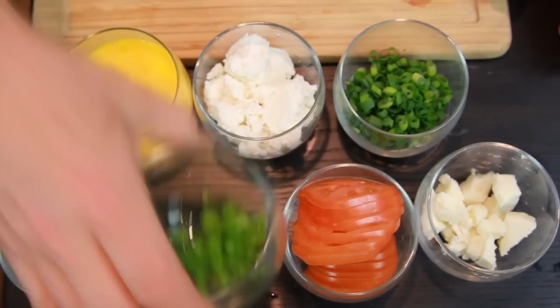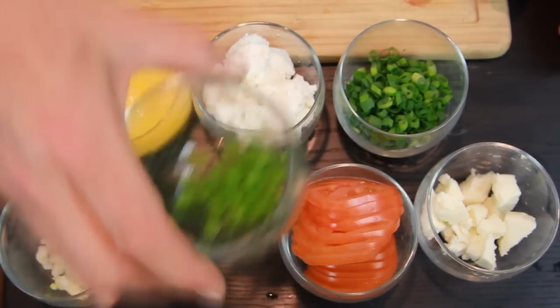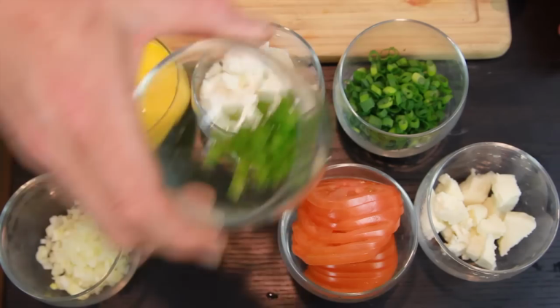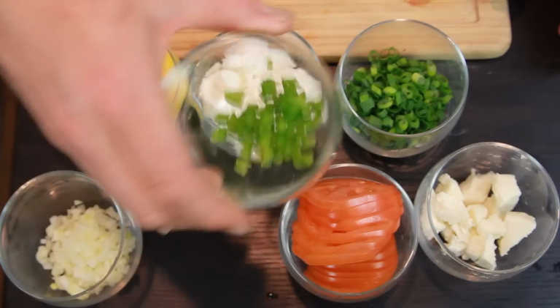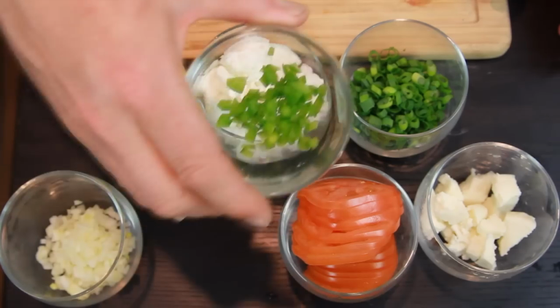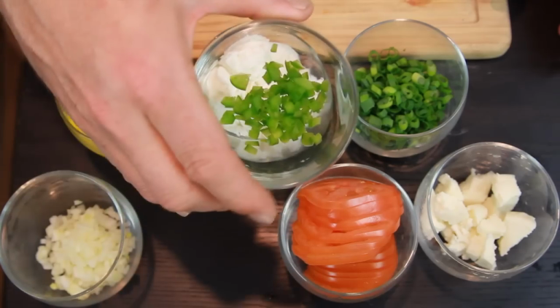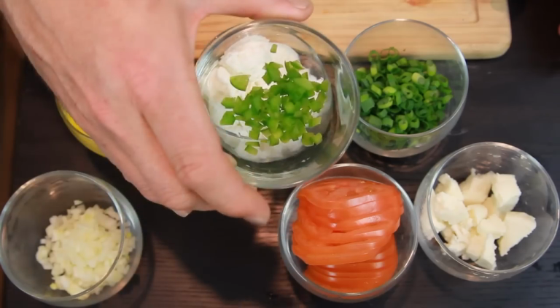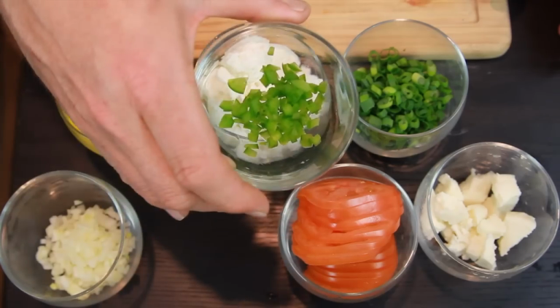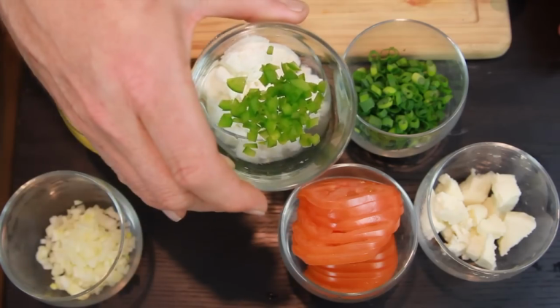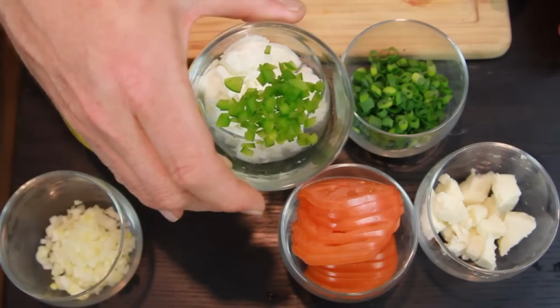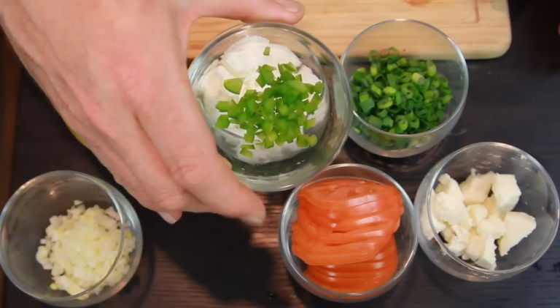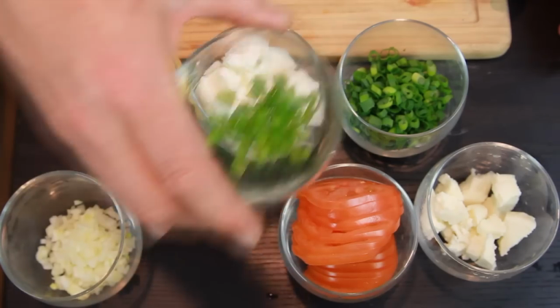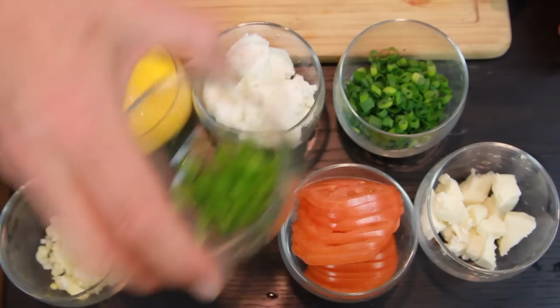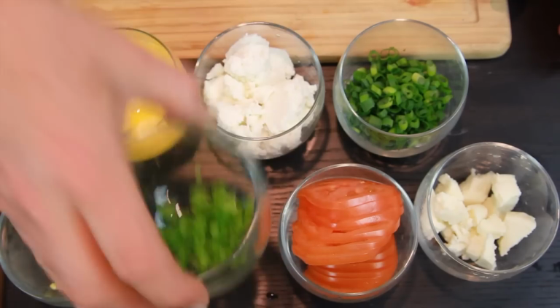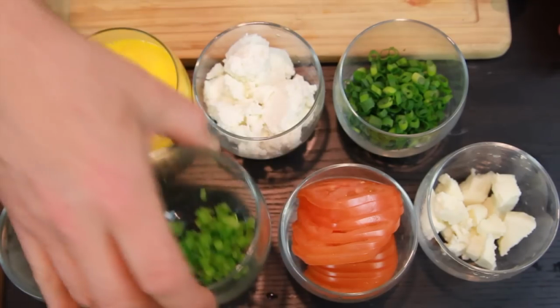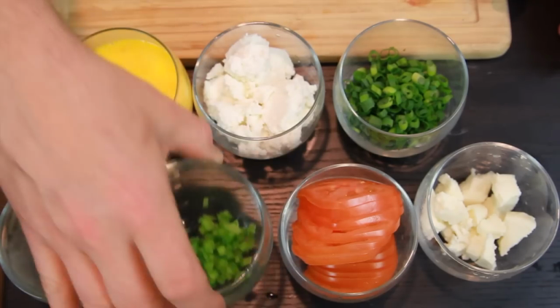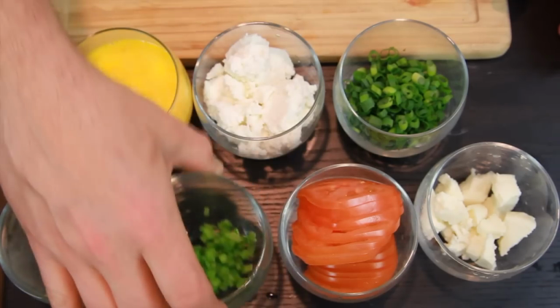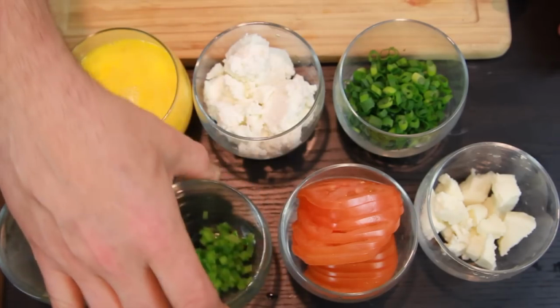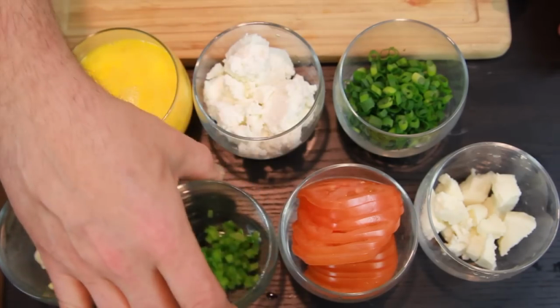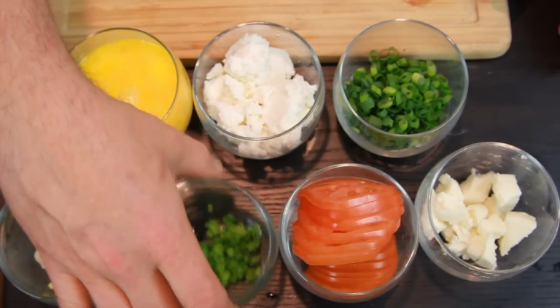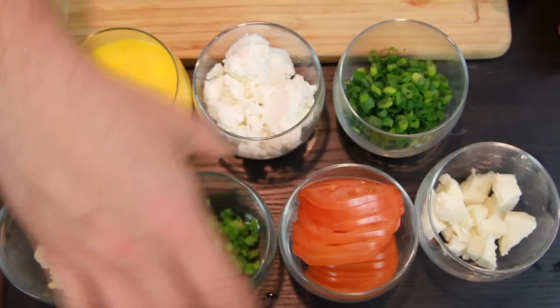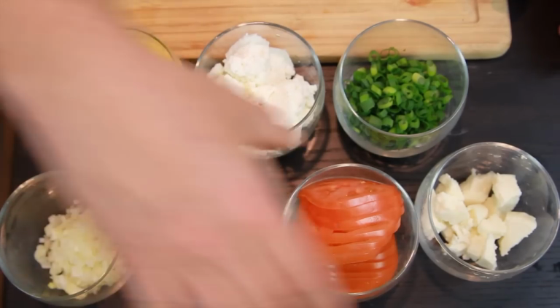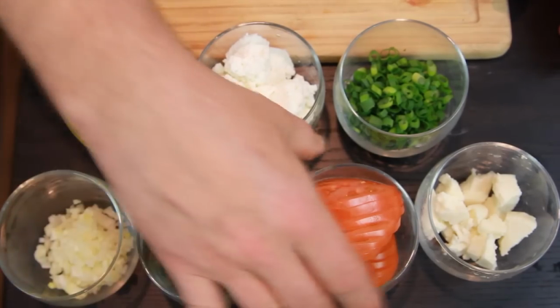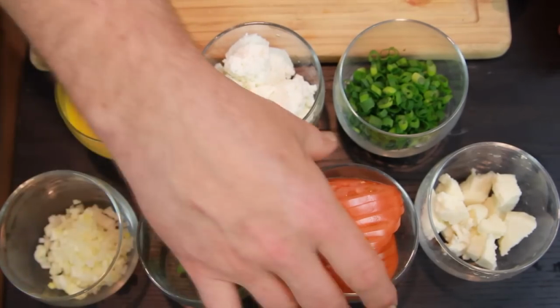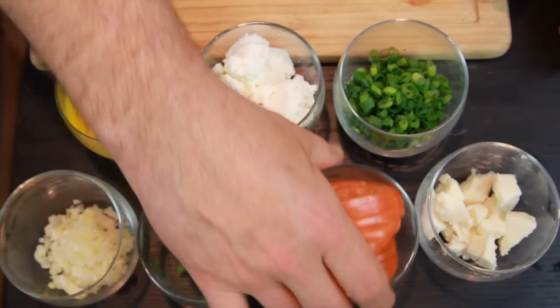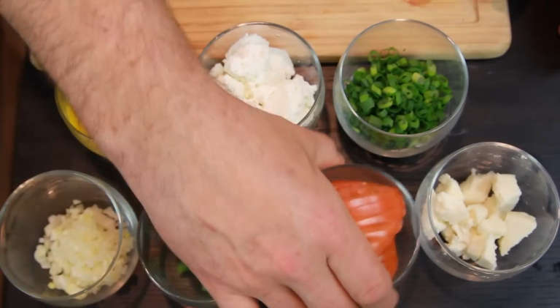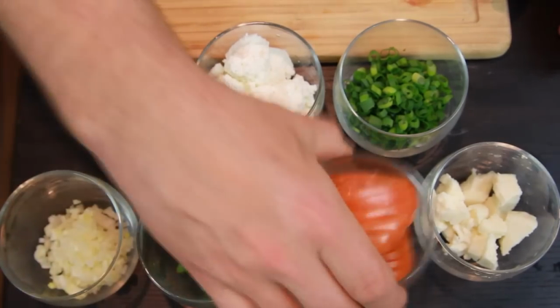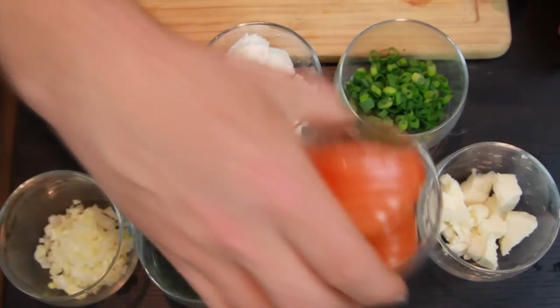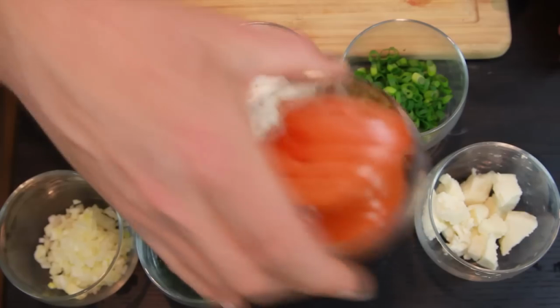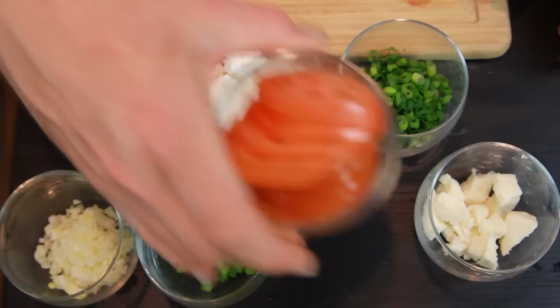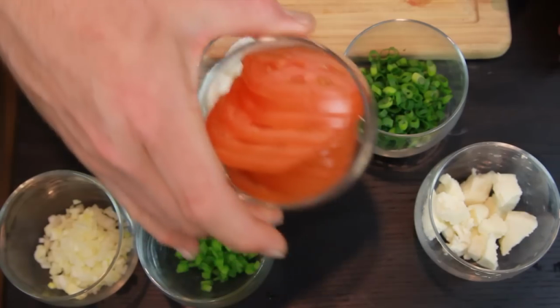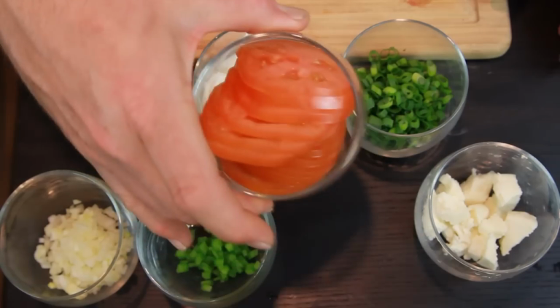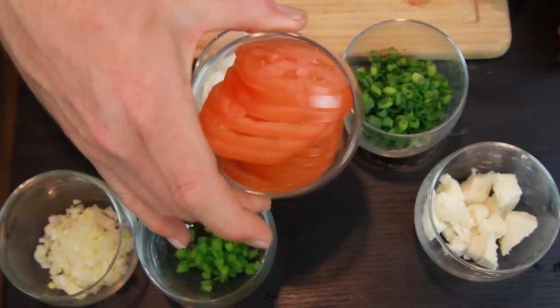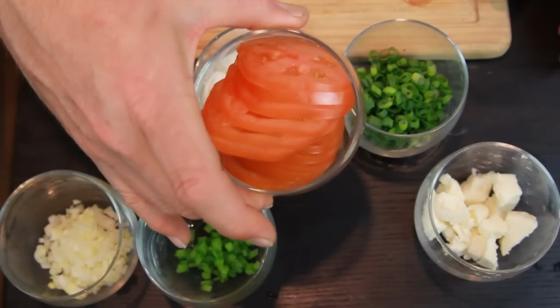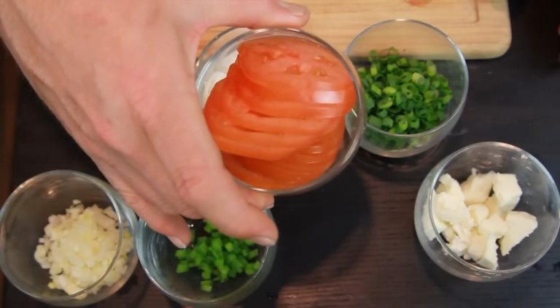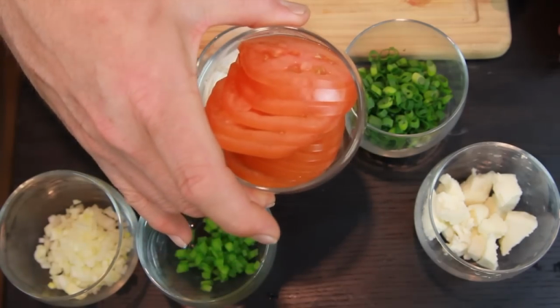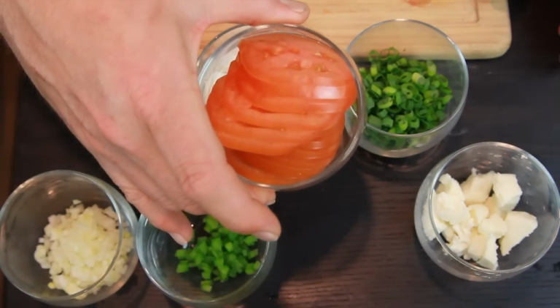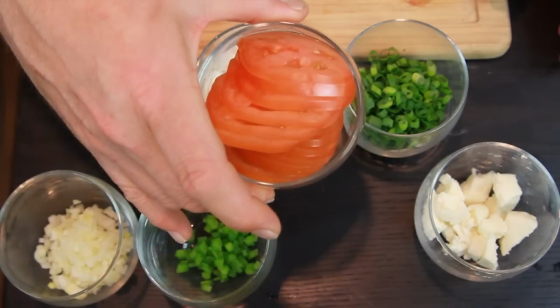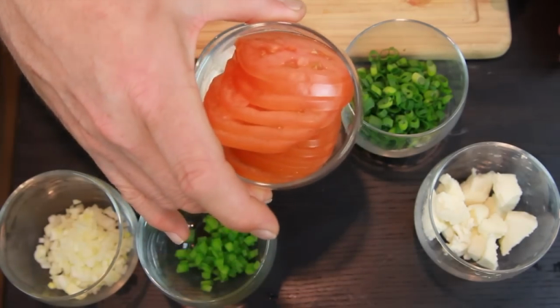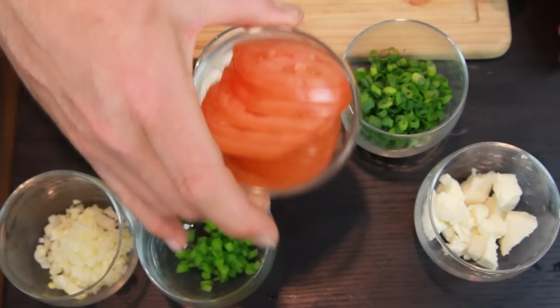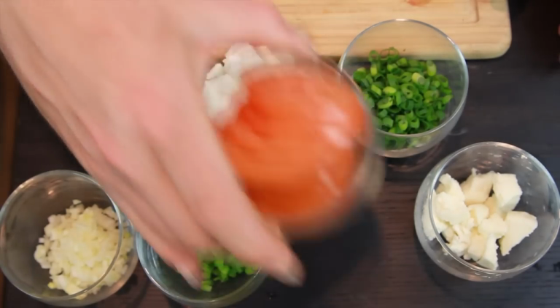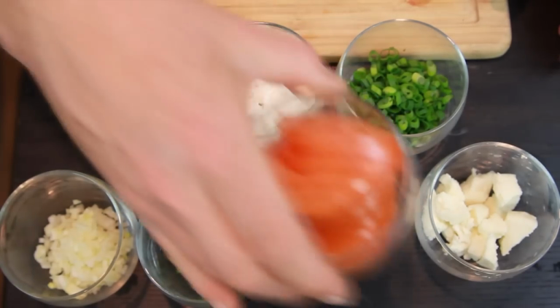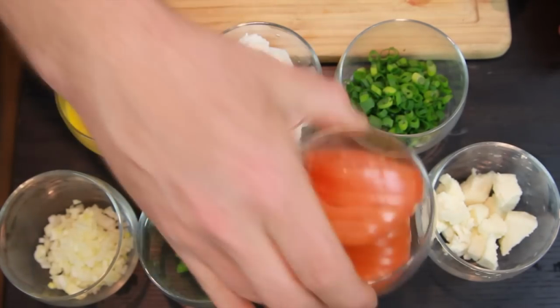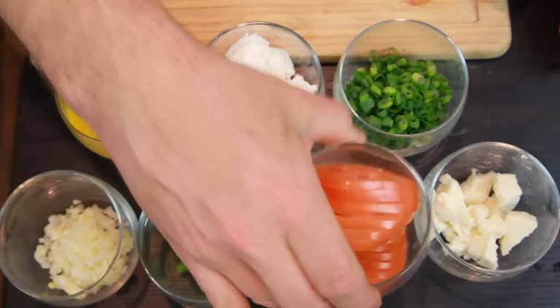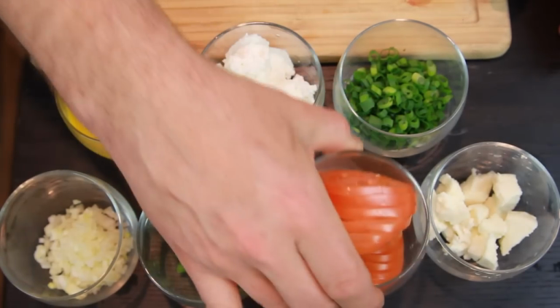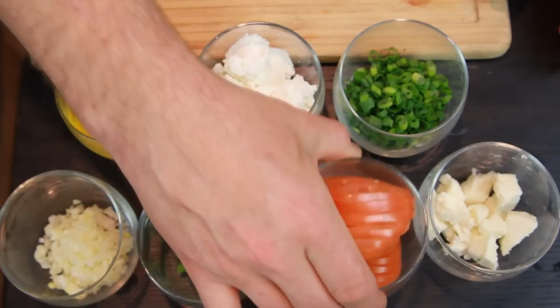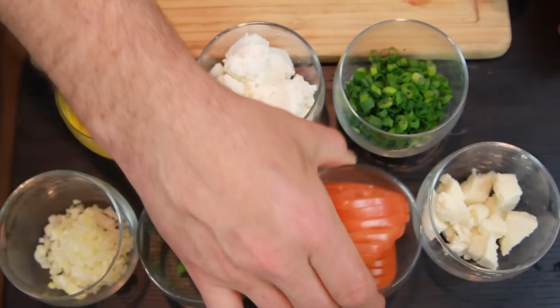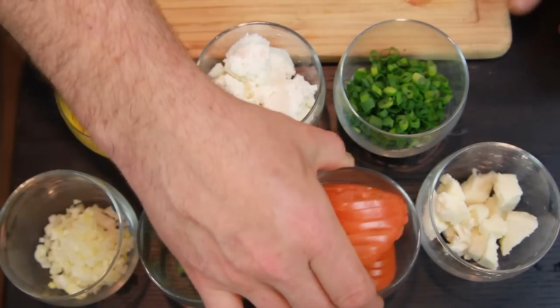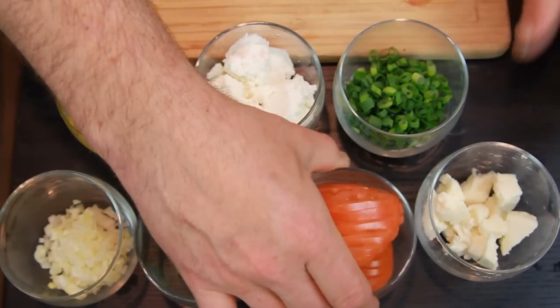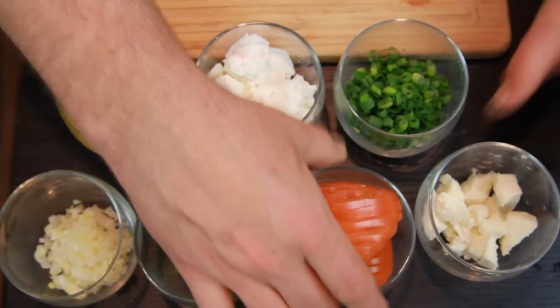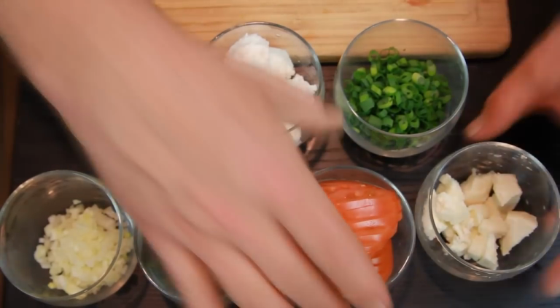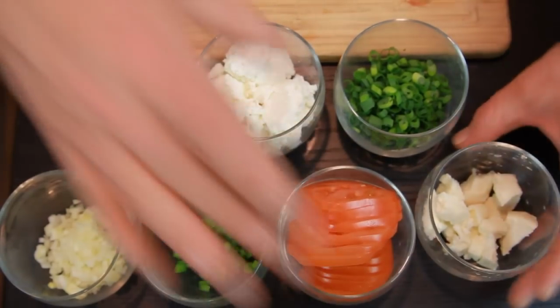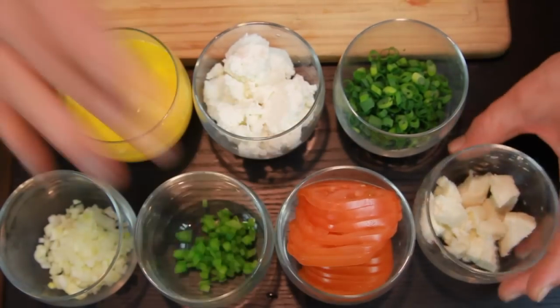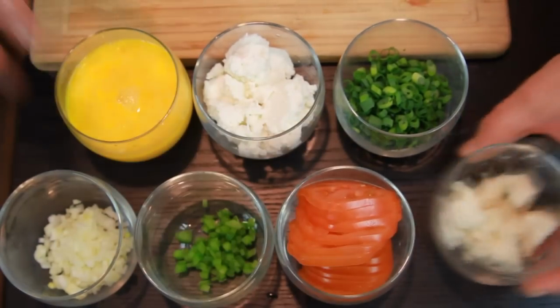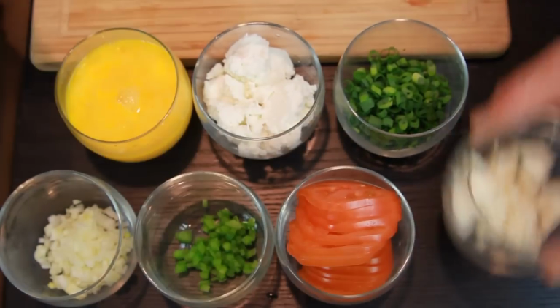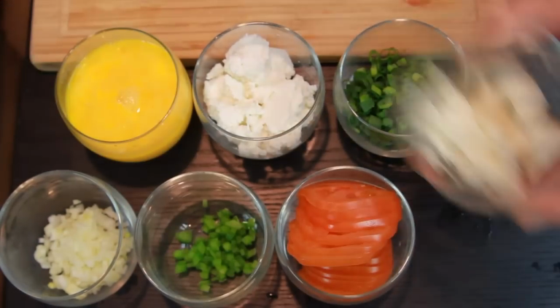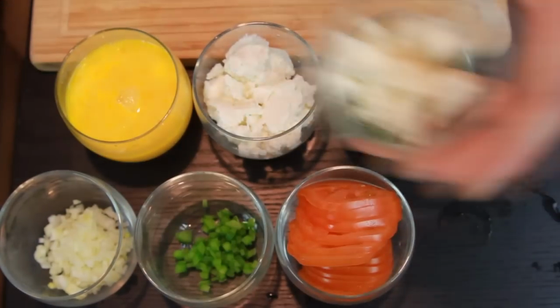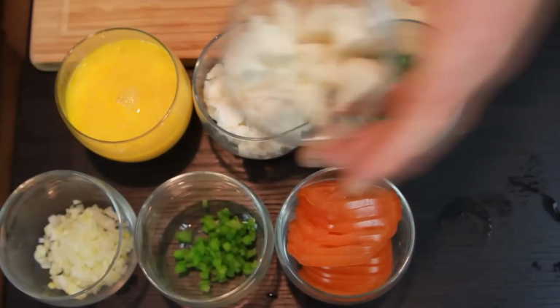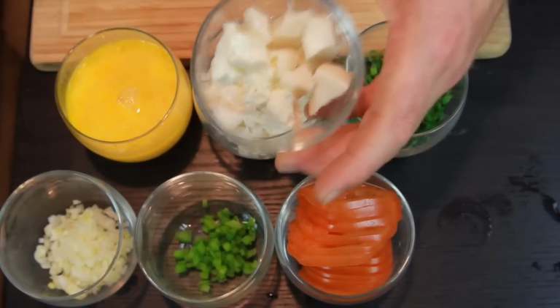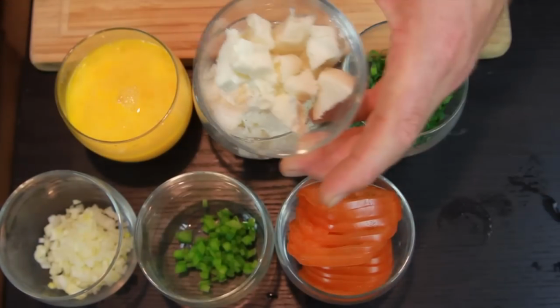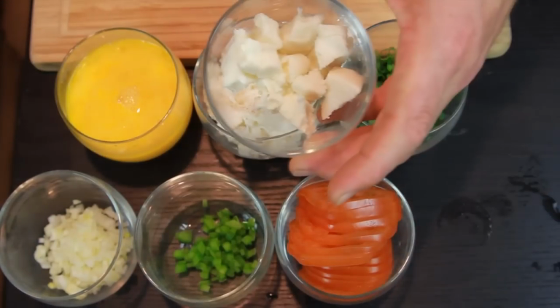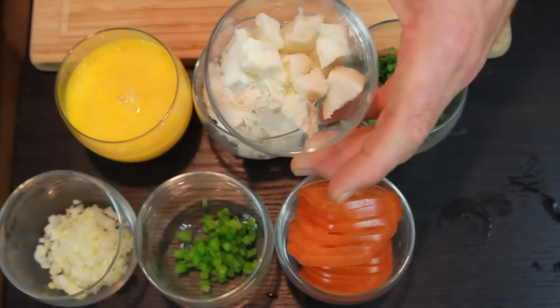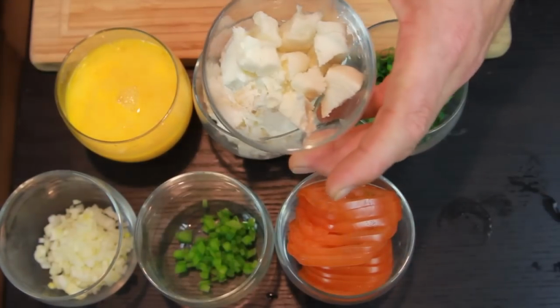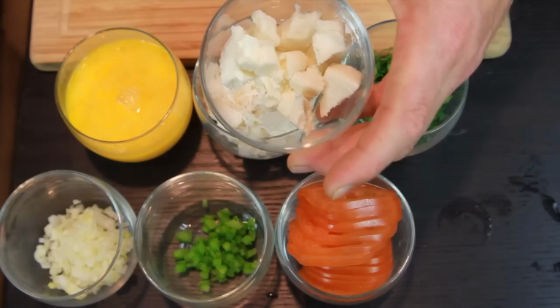Diced jalapenos, sliced tomatoes, and queso fresco.